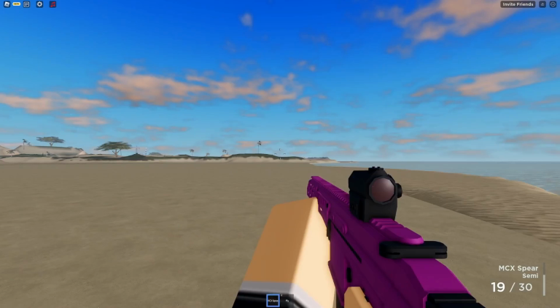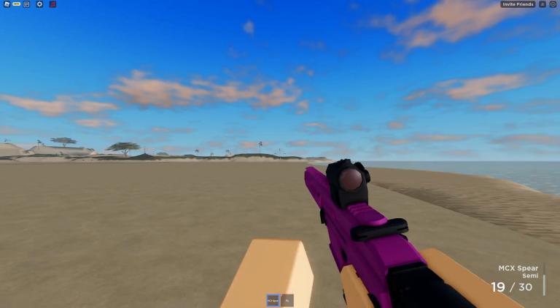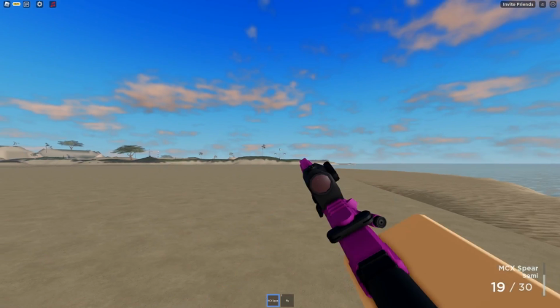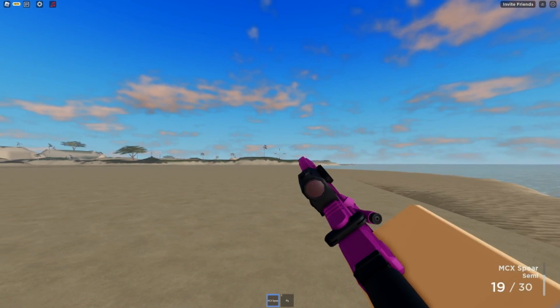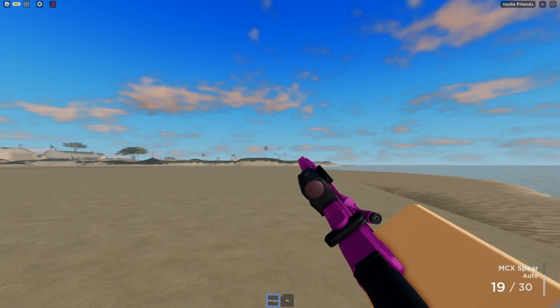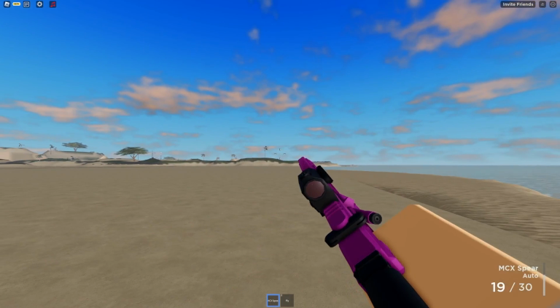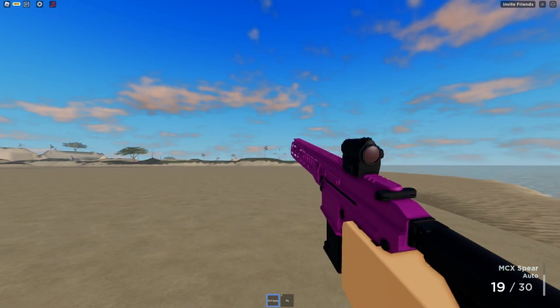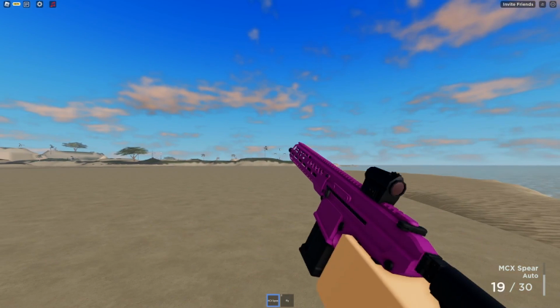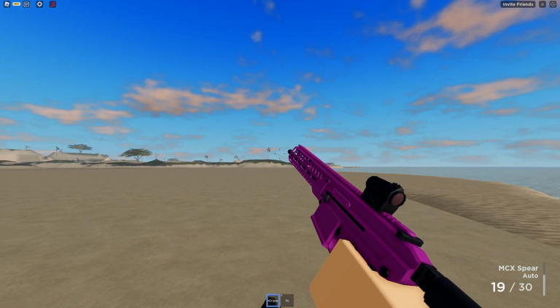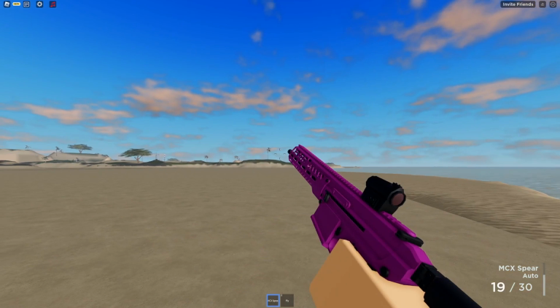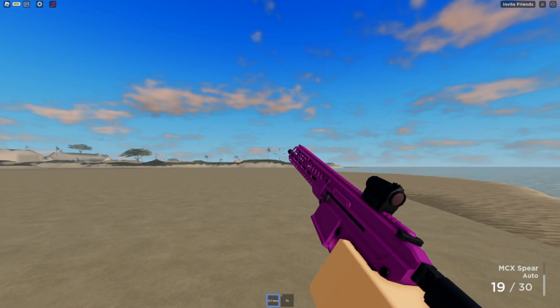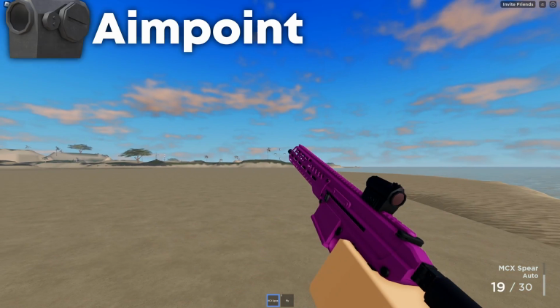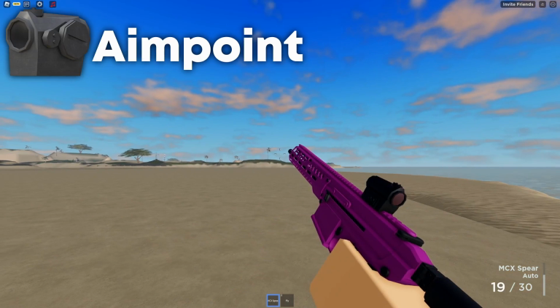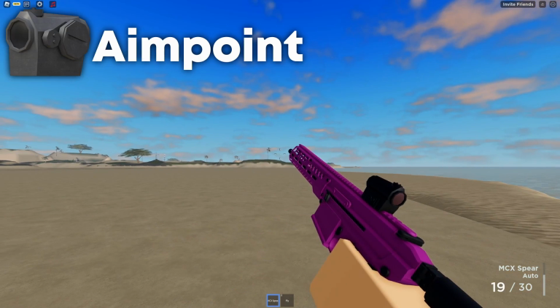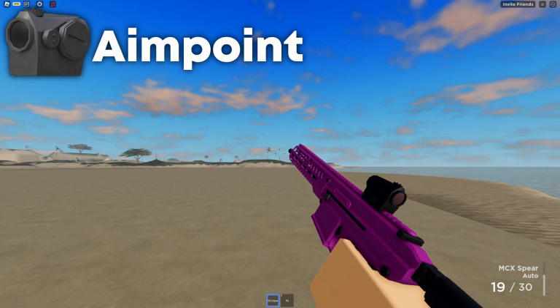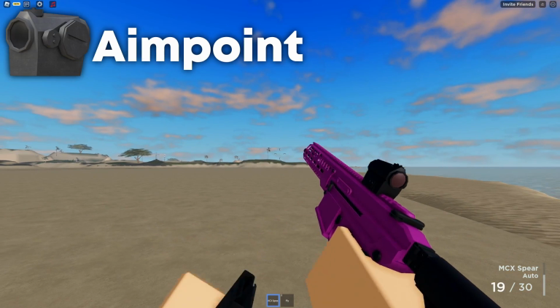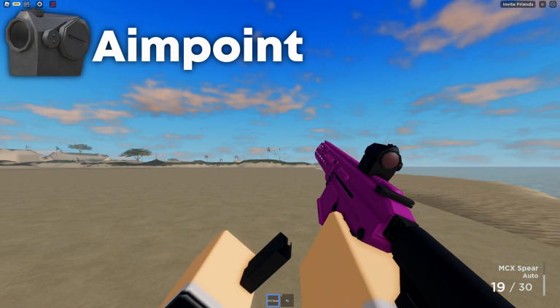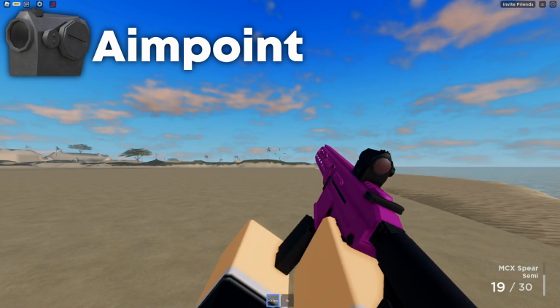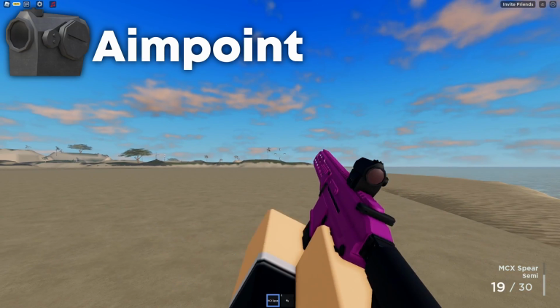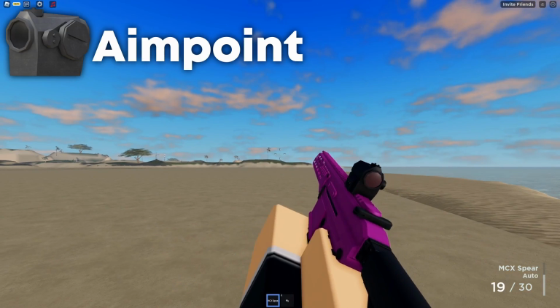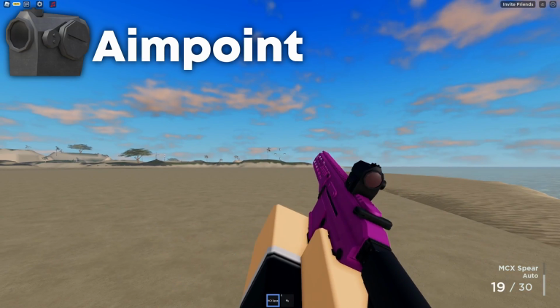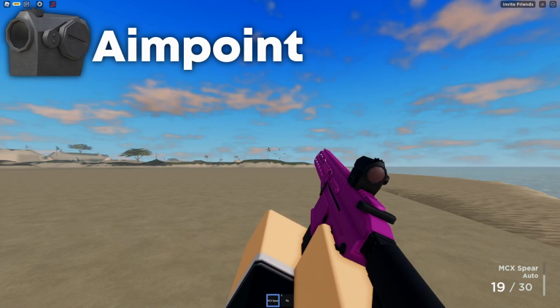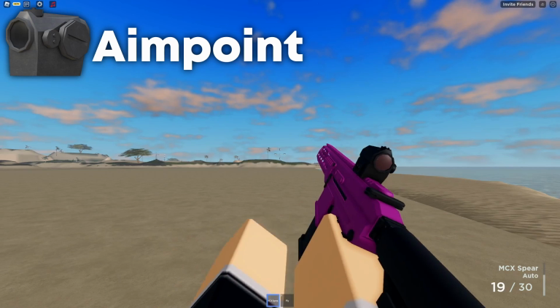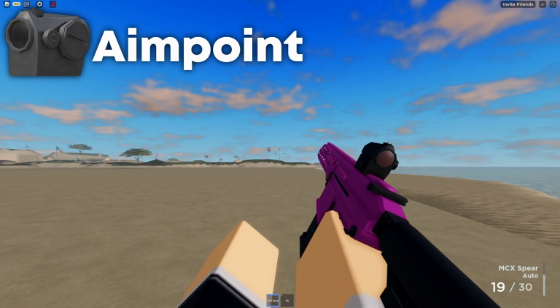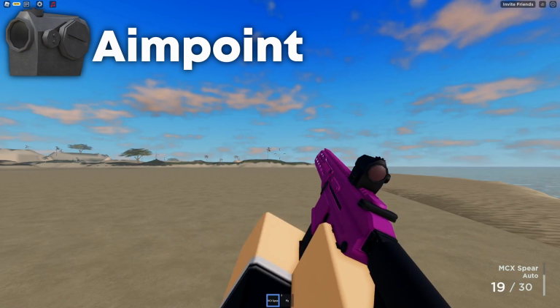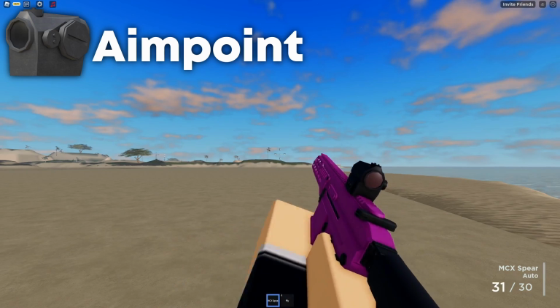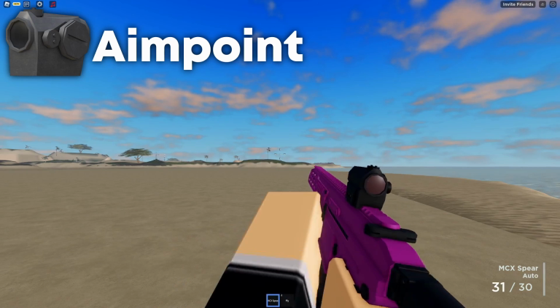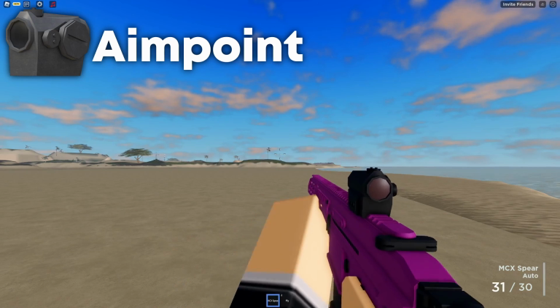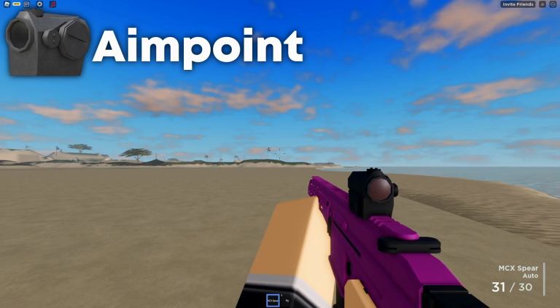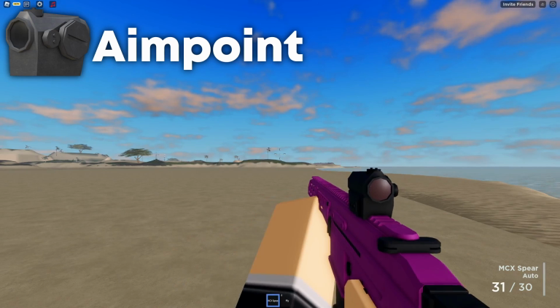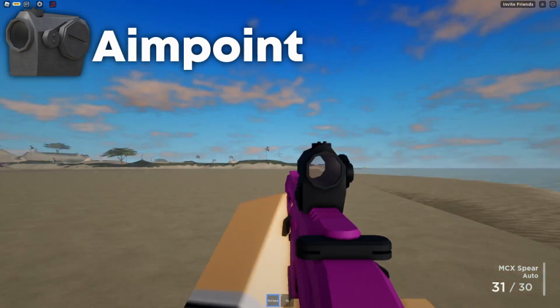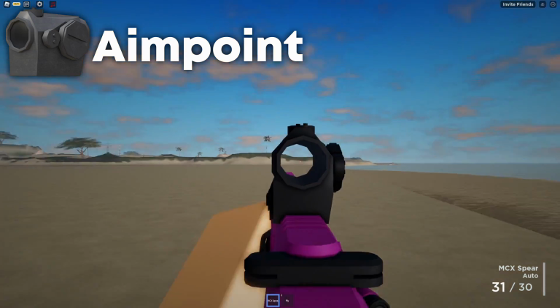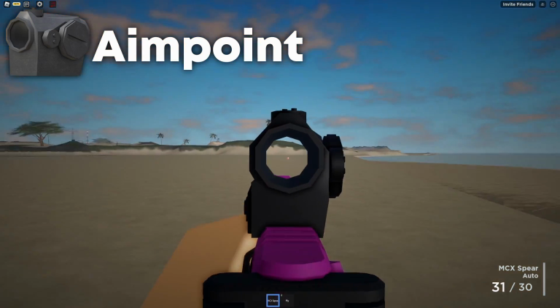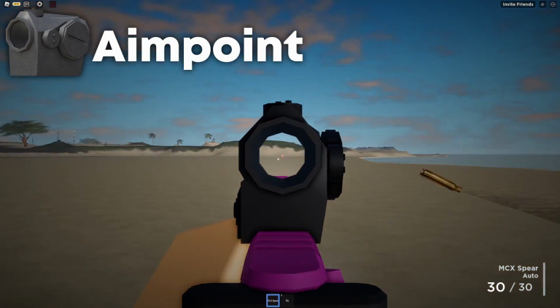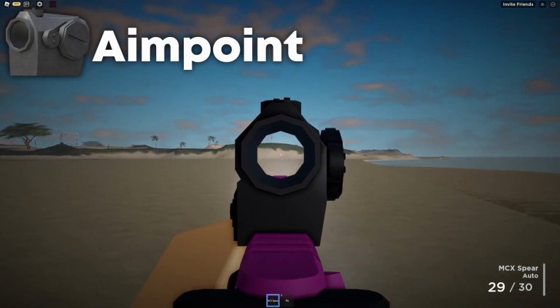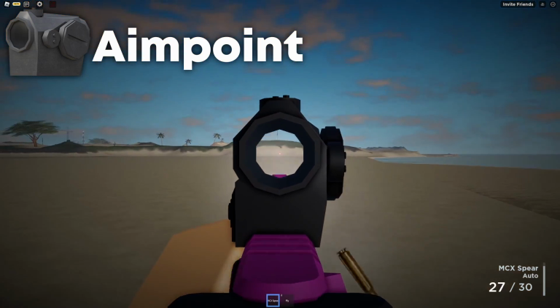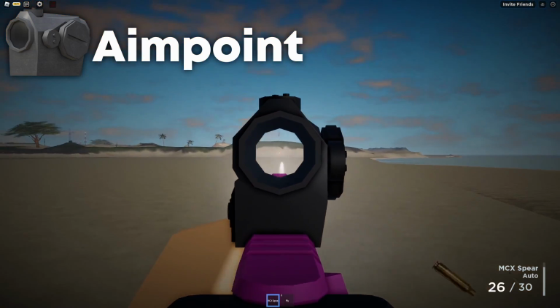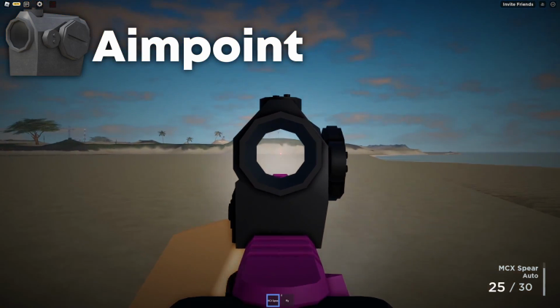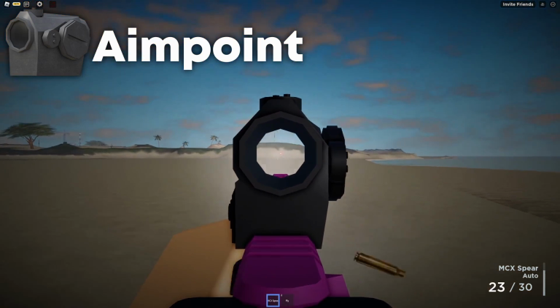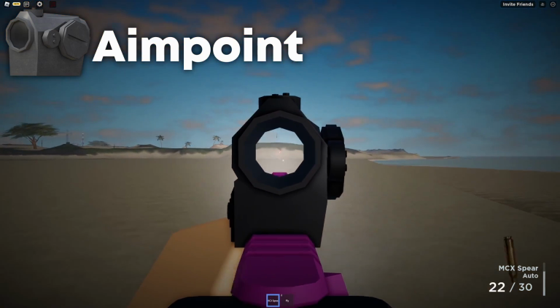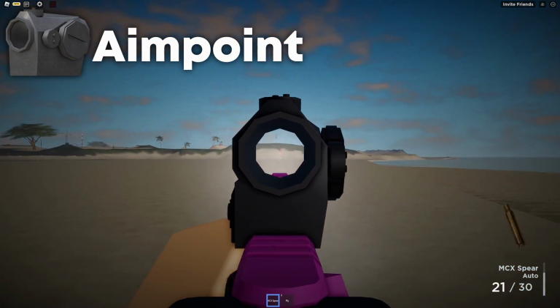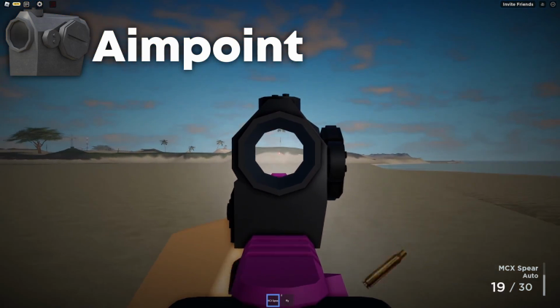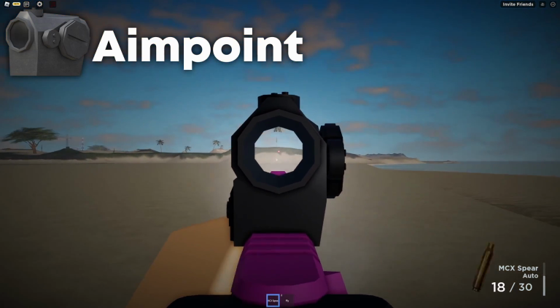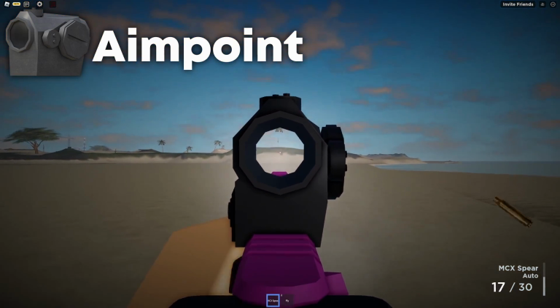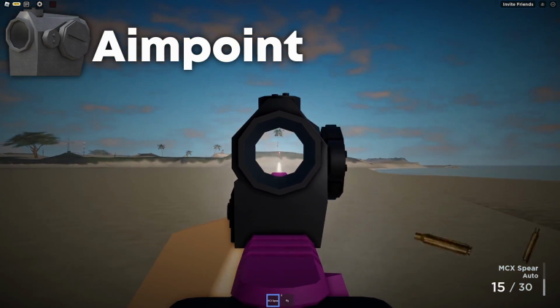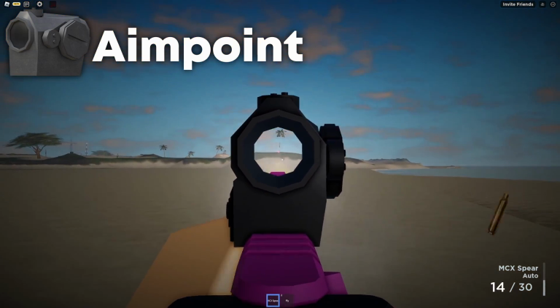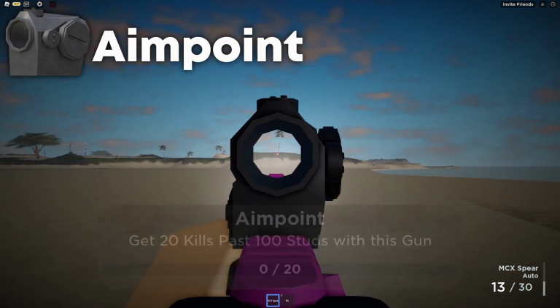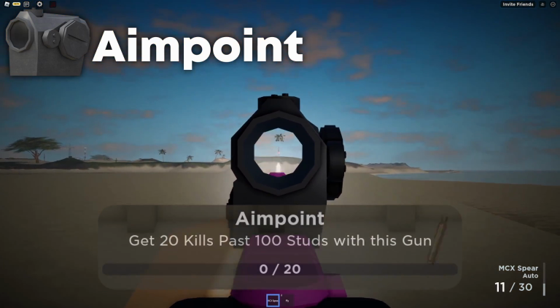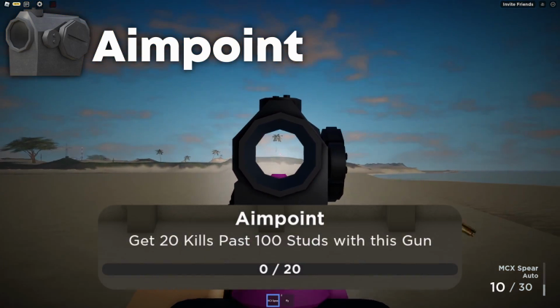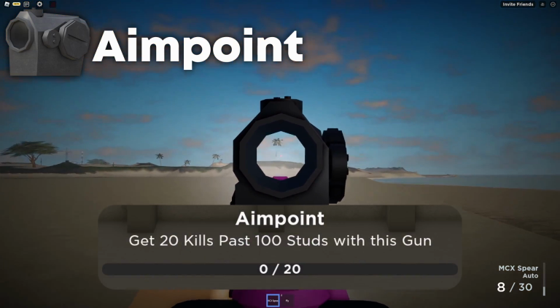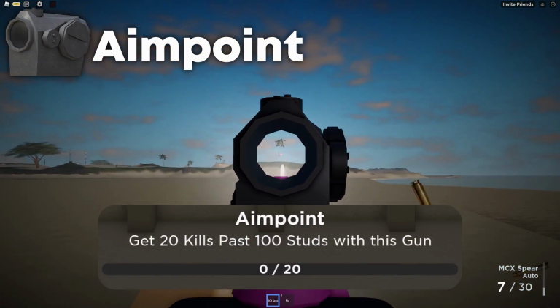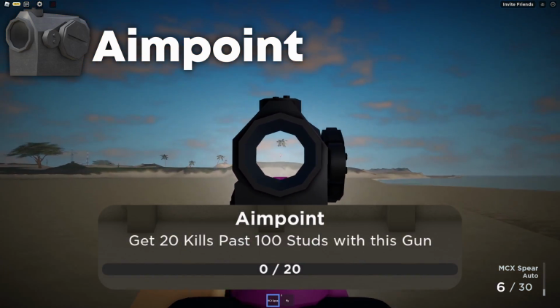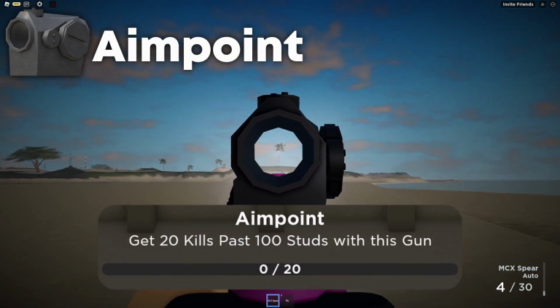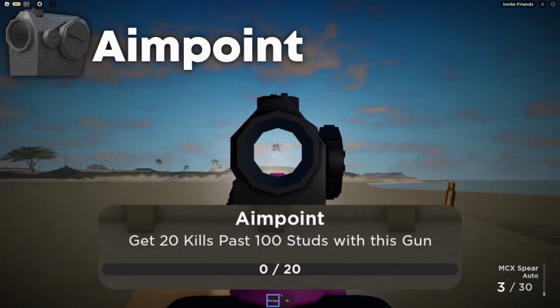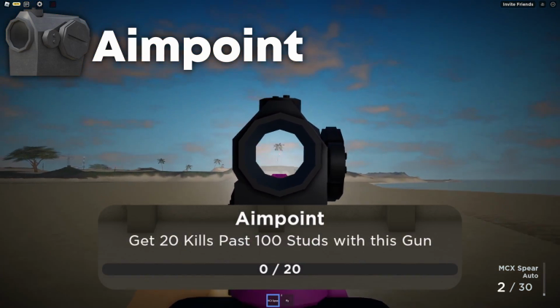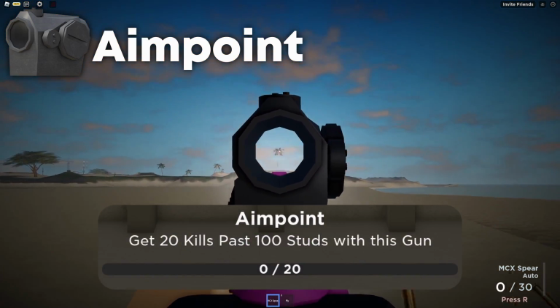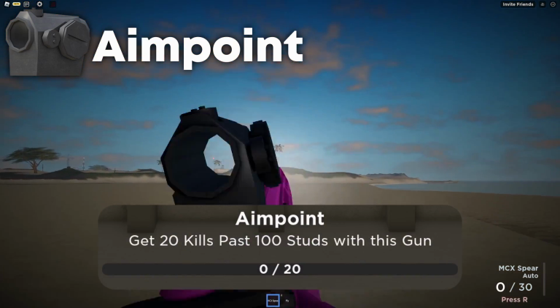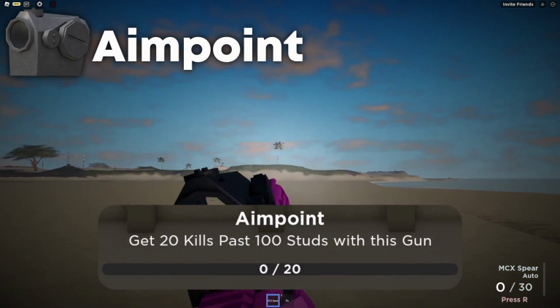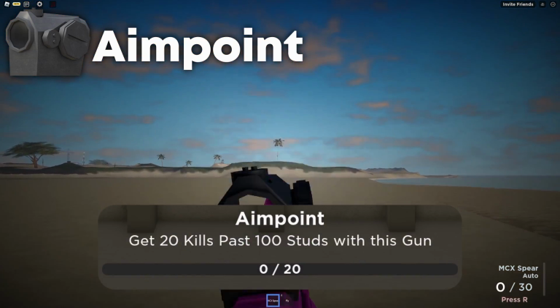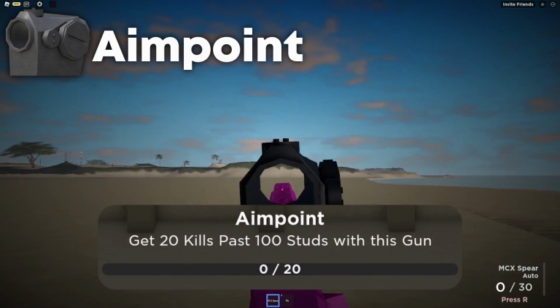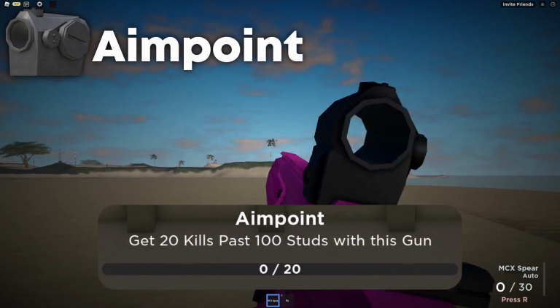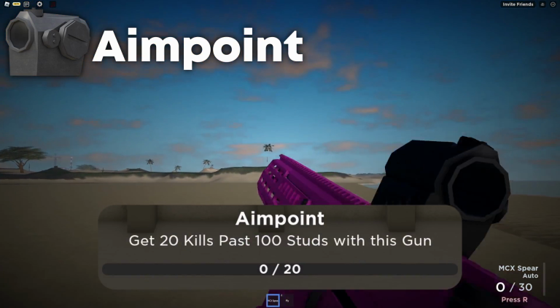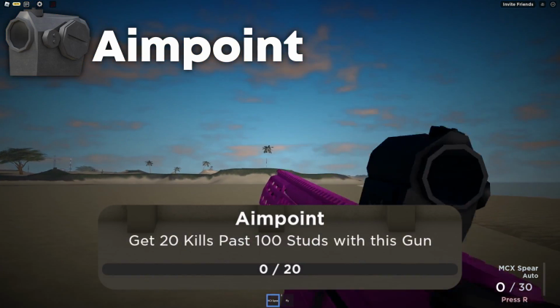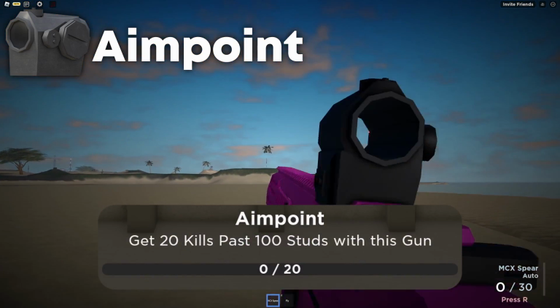The next scope is called Aim Point. It's fairly accurate, however it is a bit more challenging to unlock as you need to get 20 kills past 100 studs.